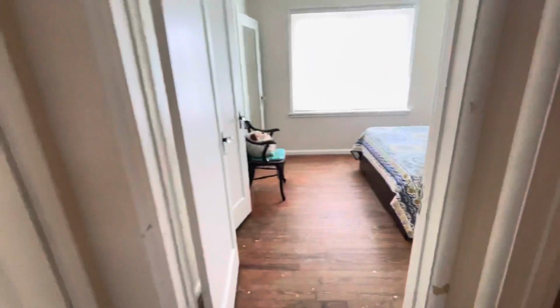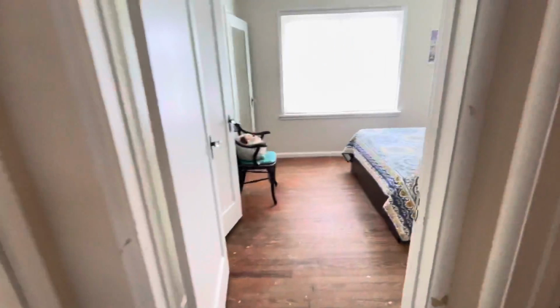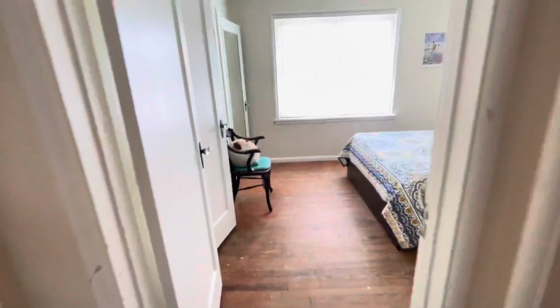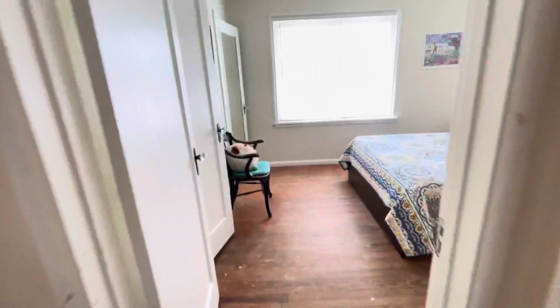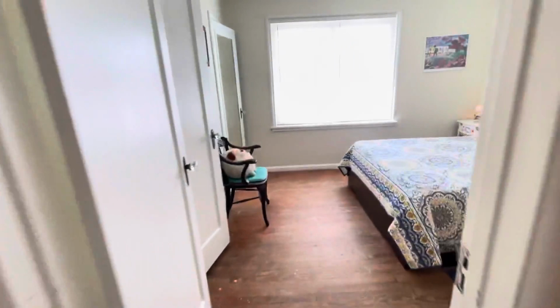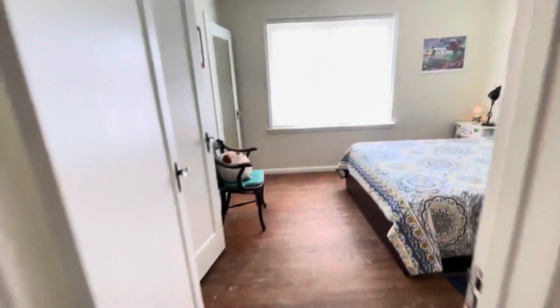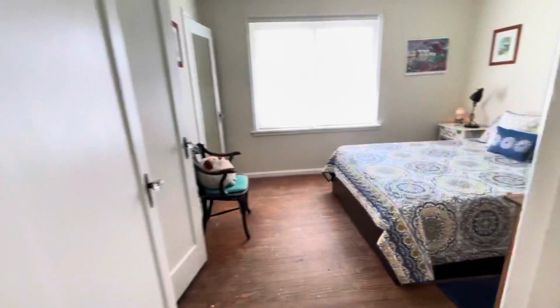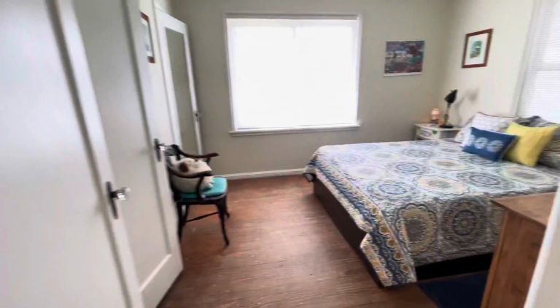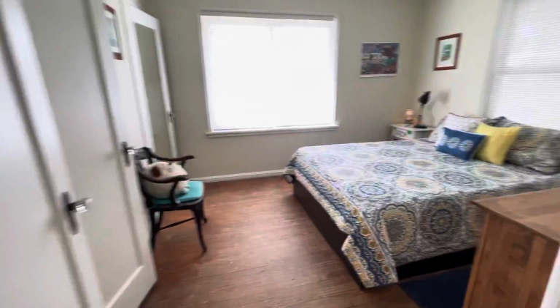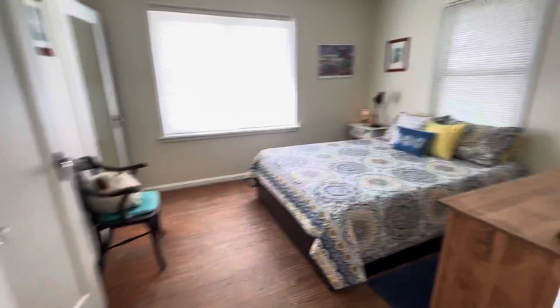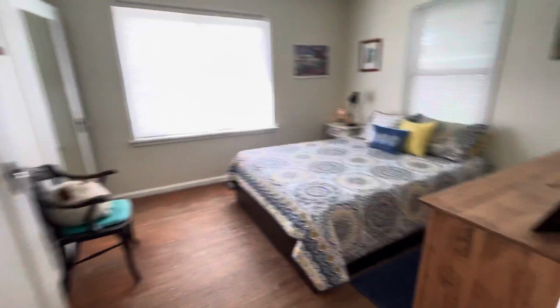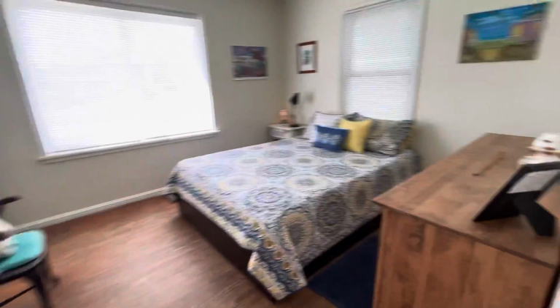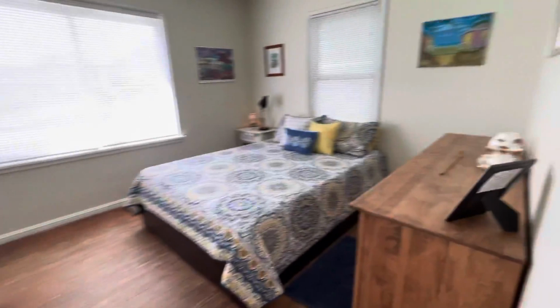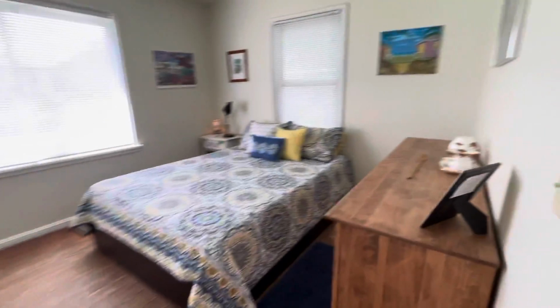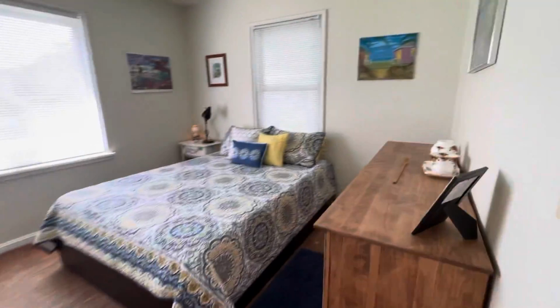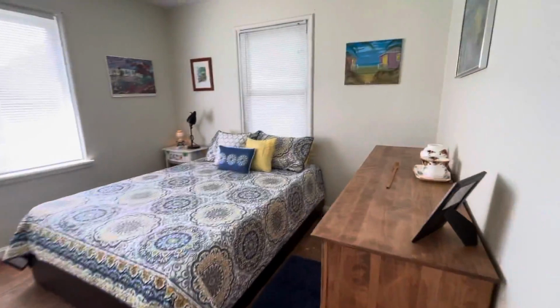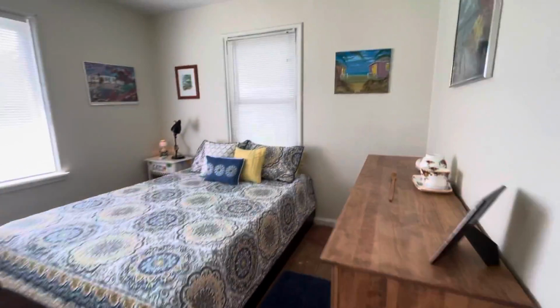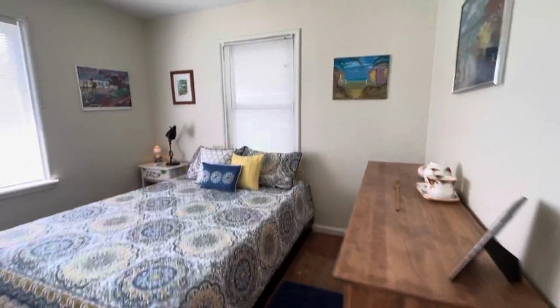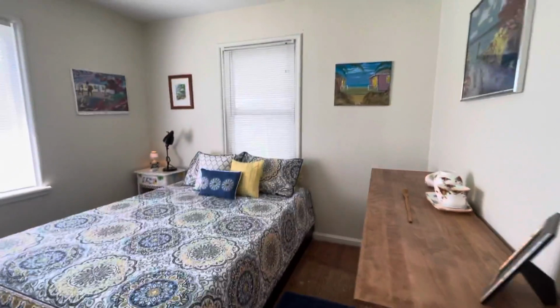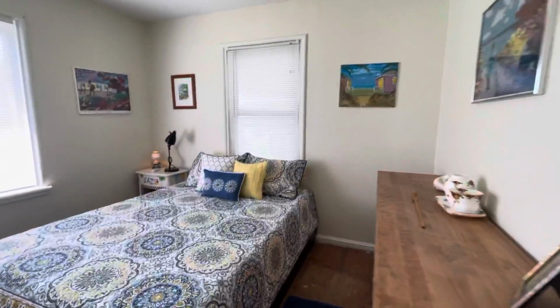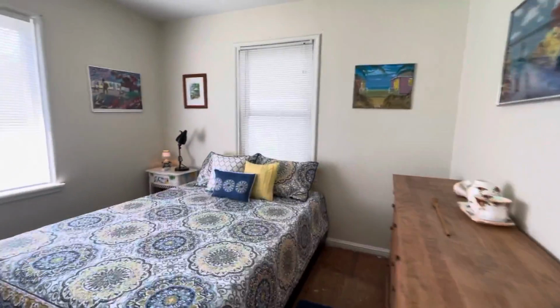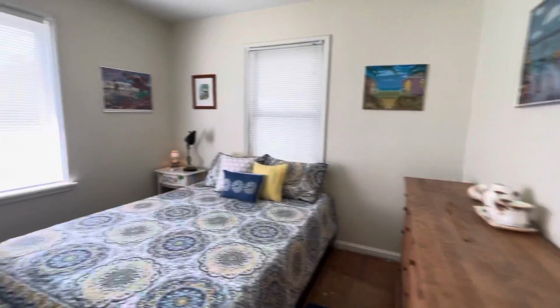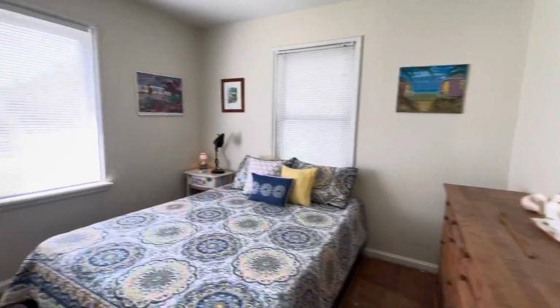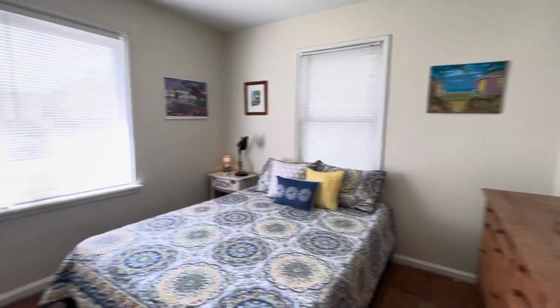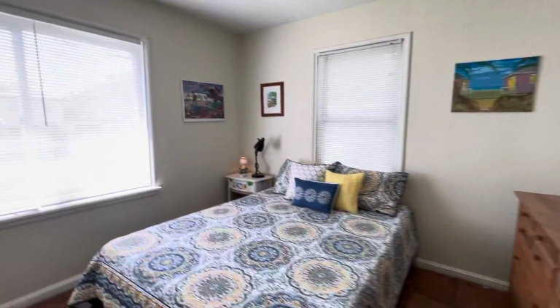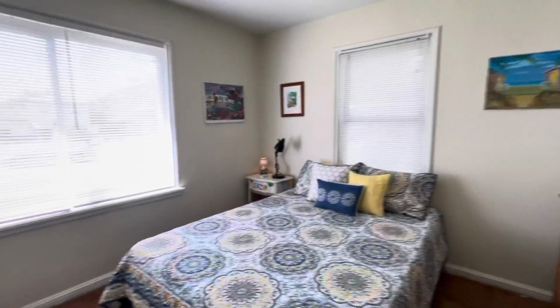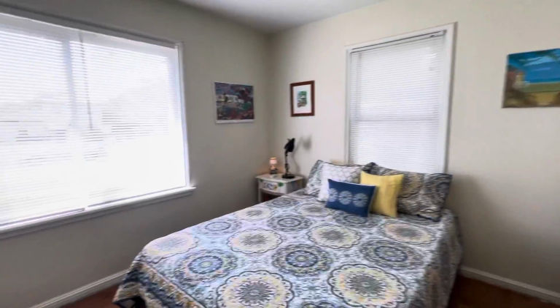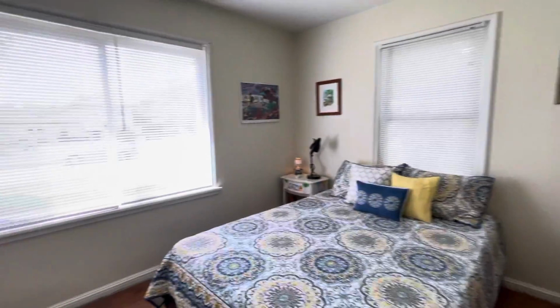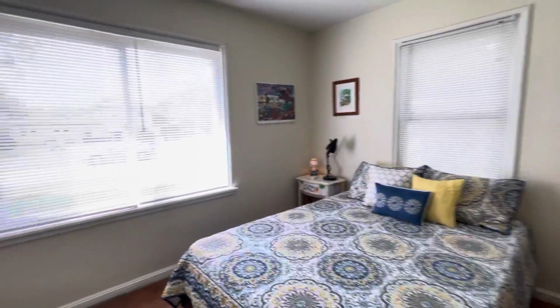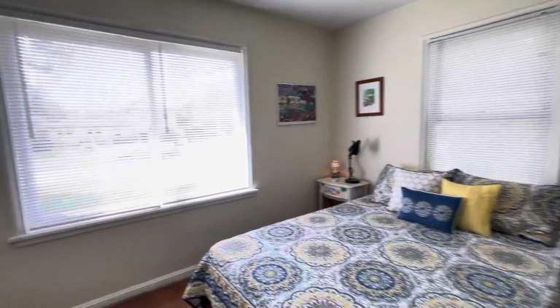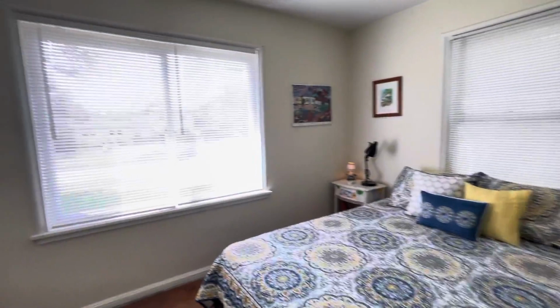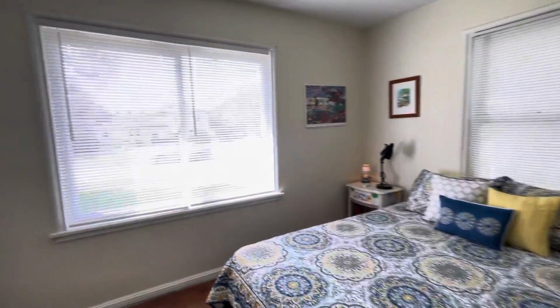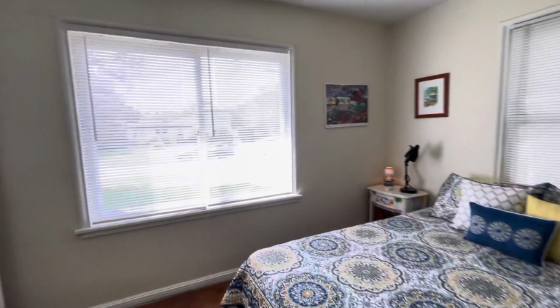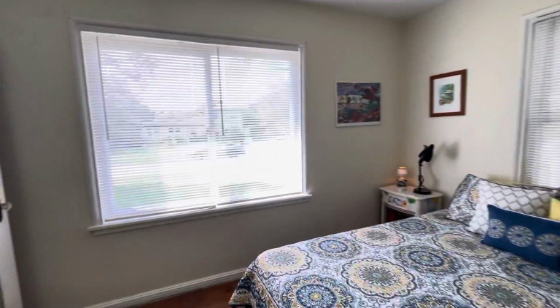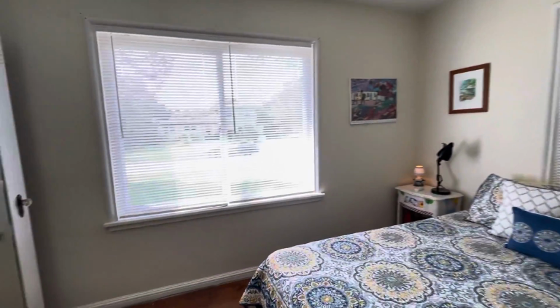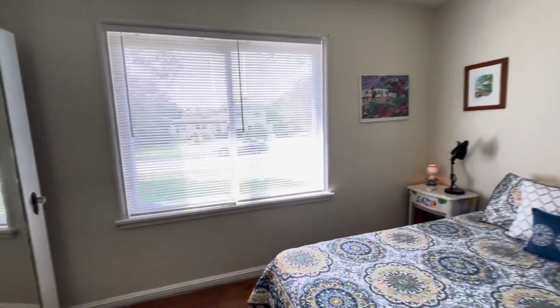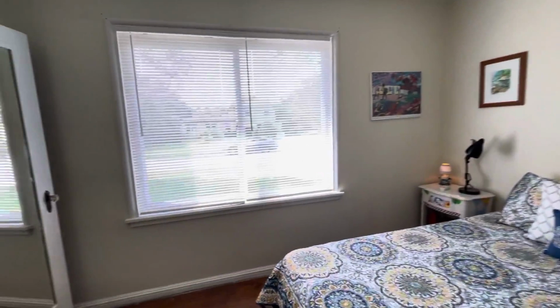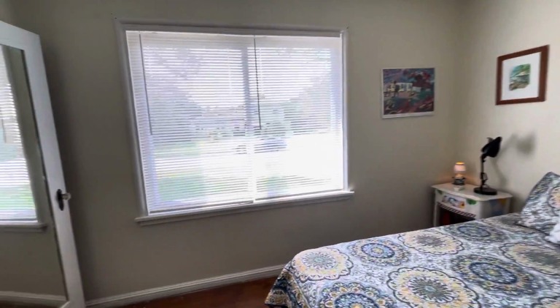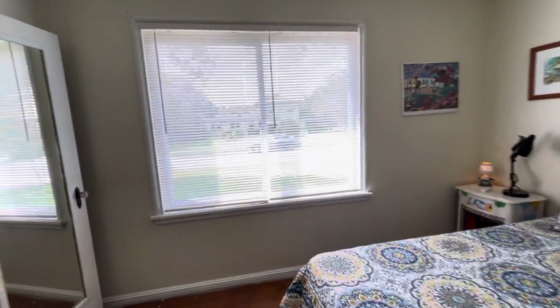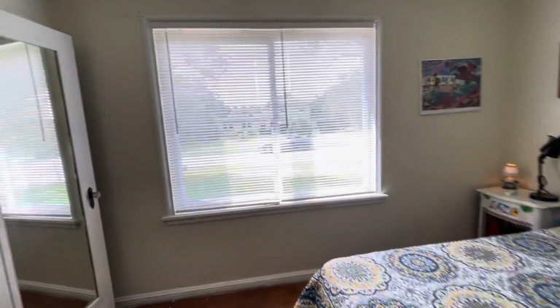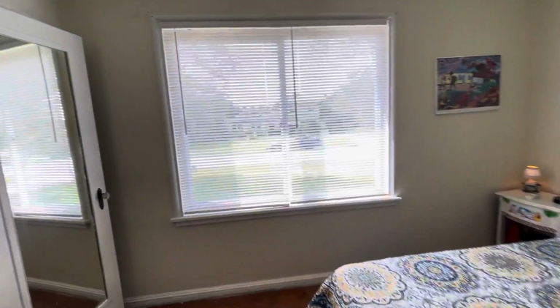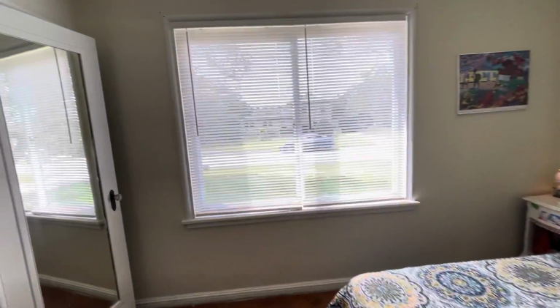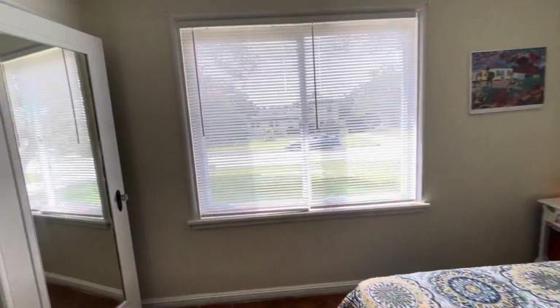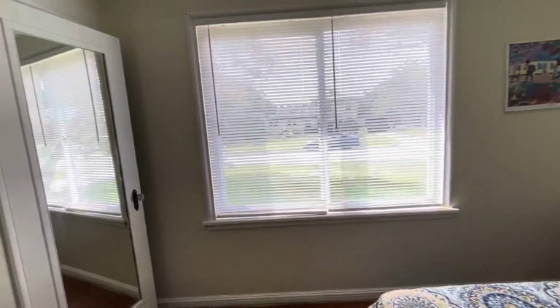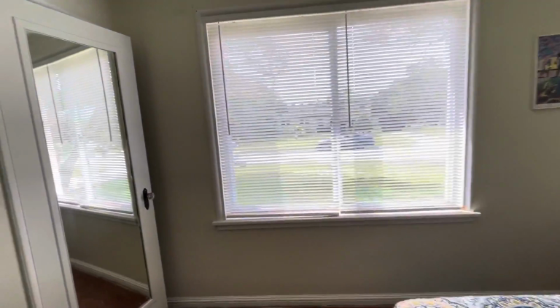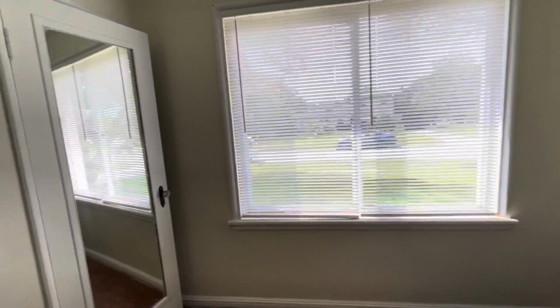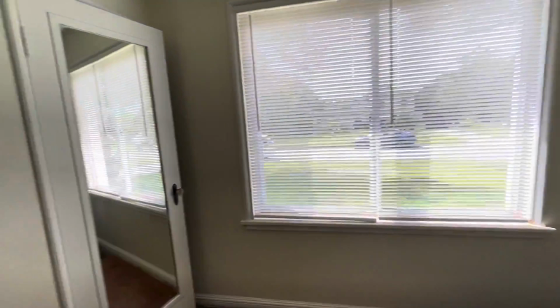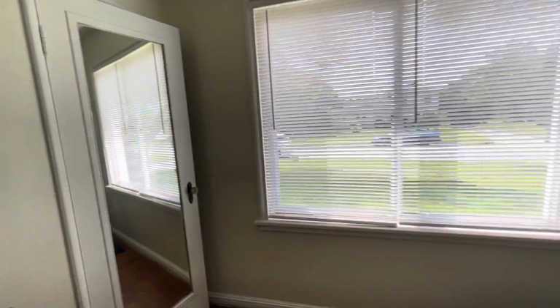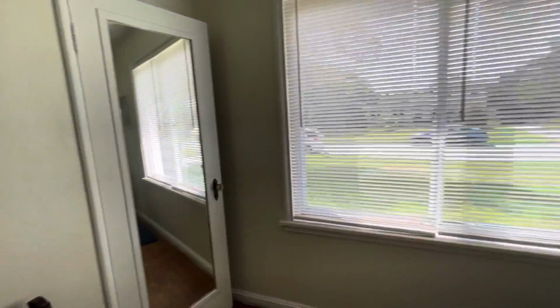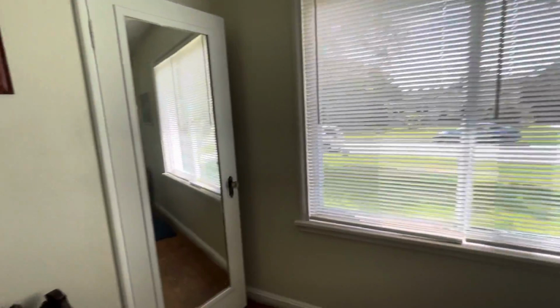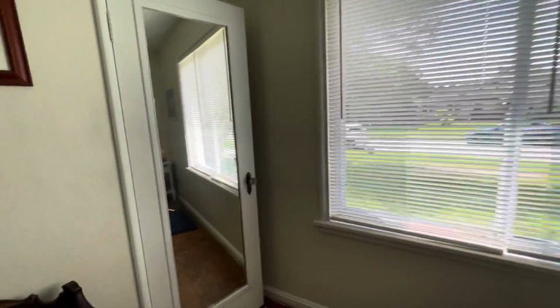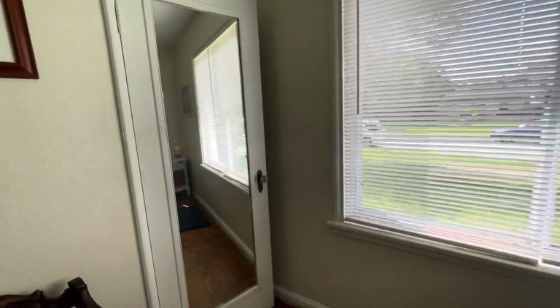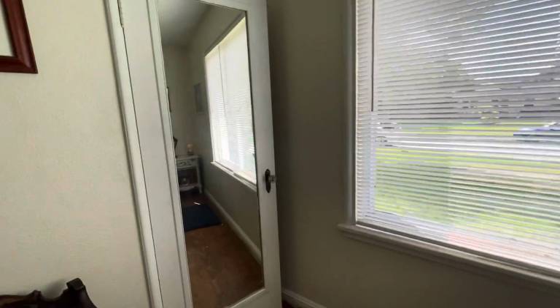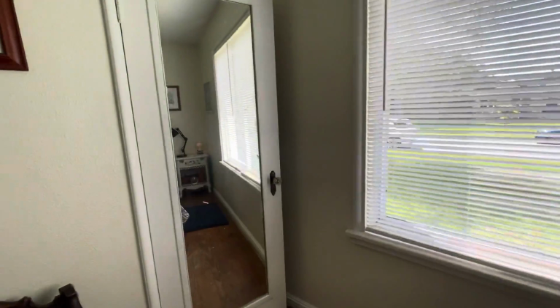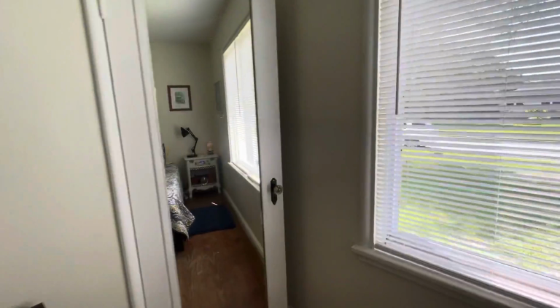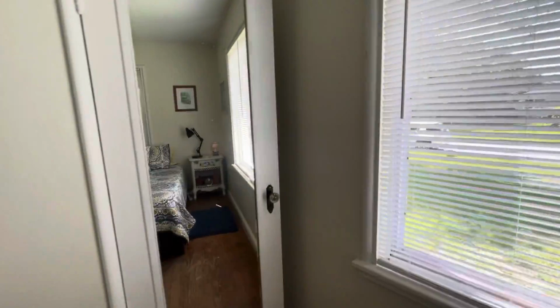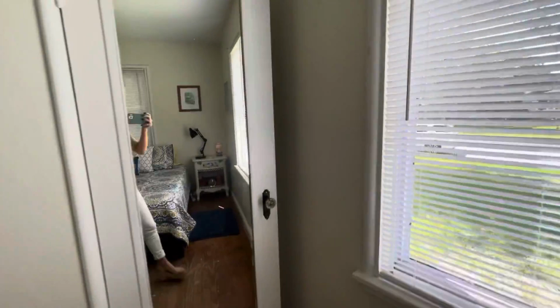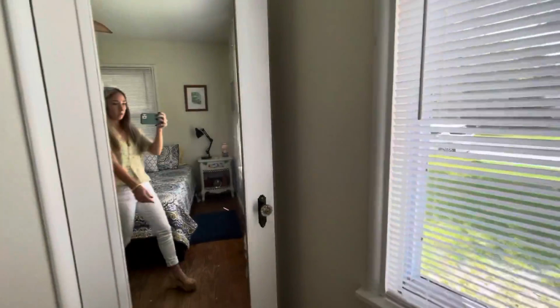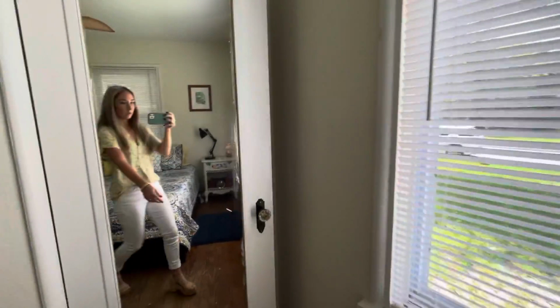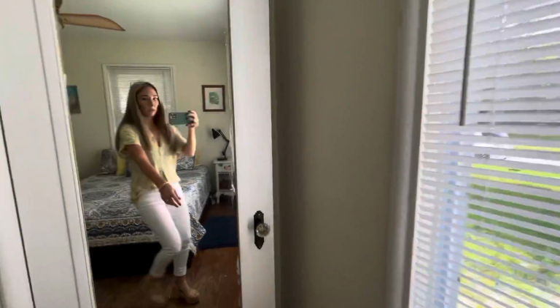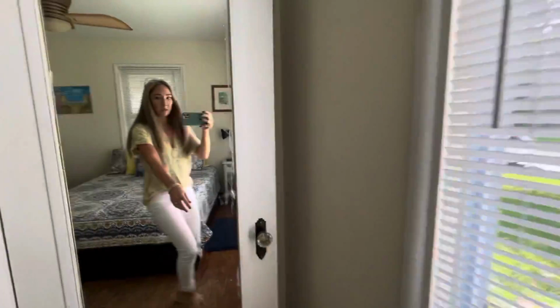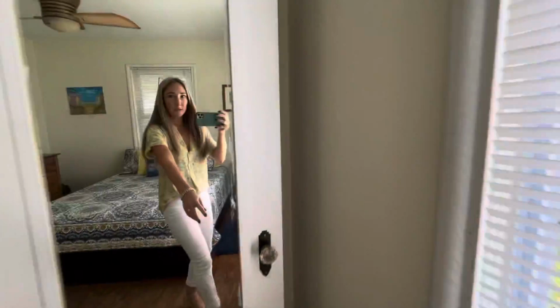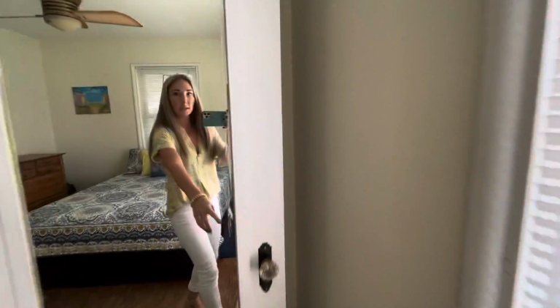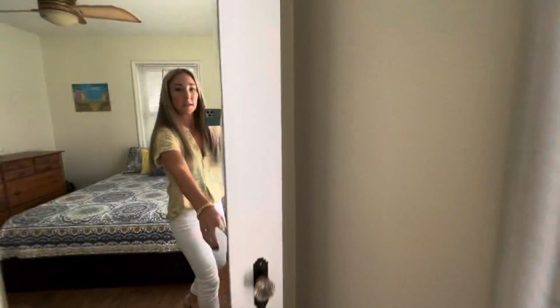Second bedroom looks to the front yard. Got his and her closets.